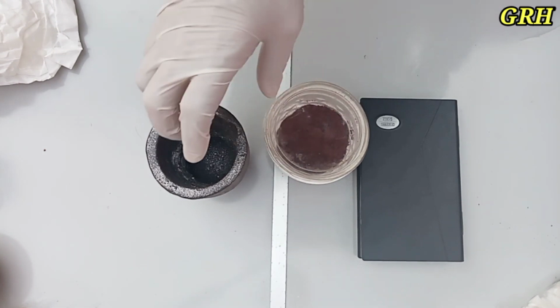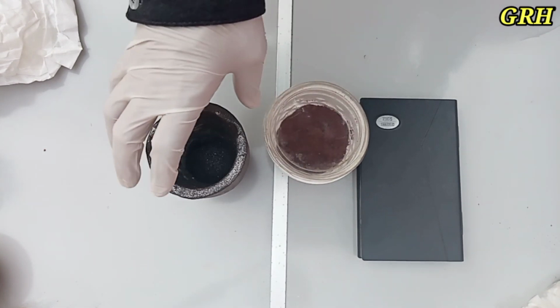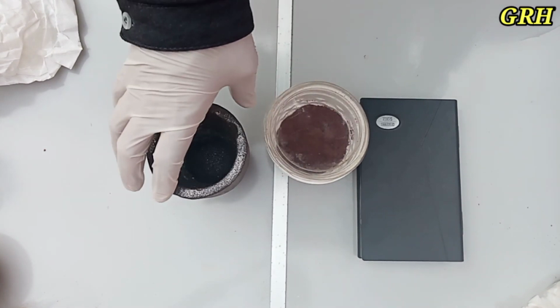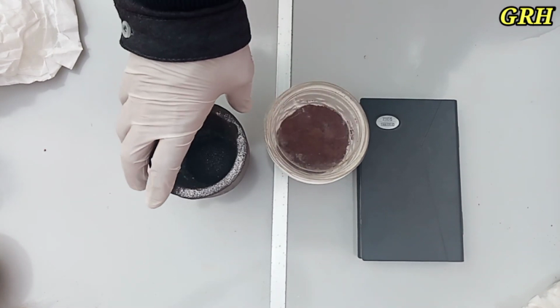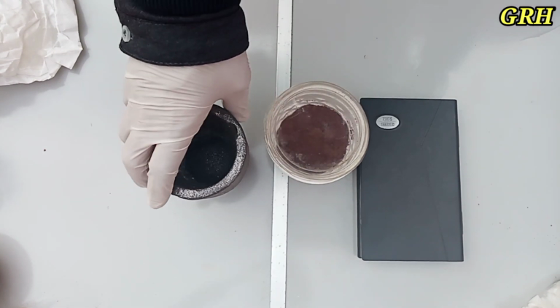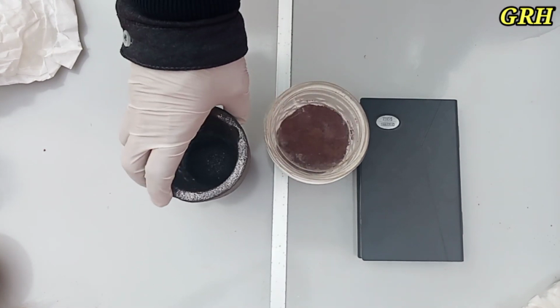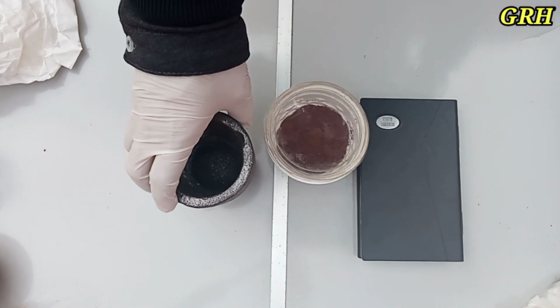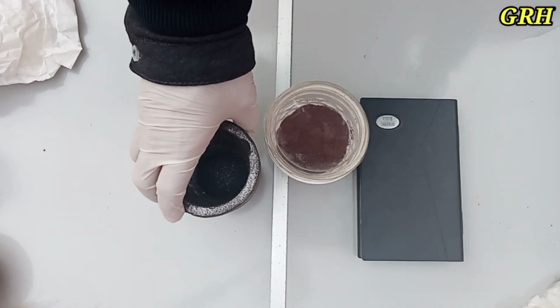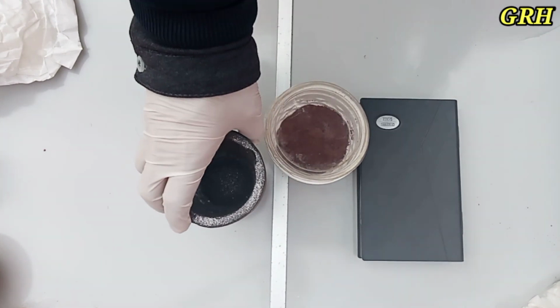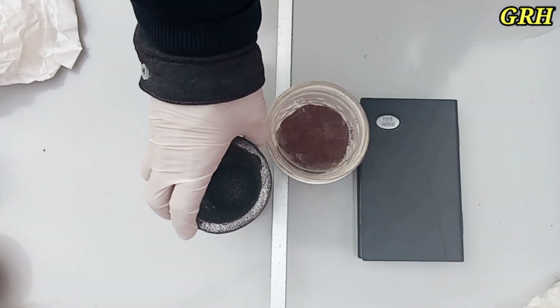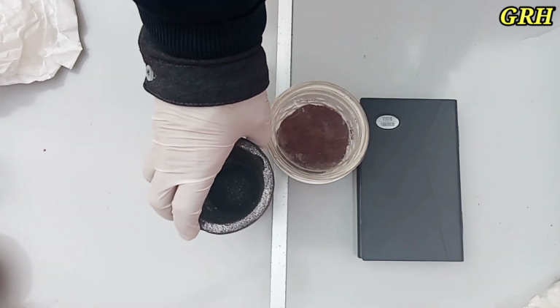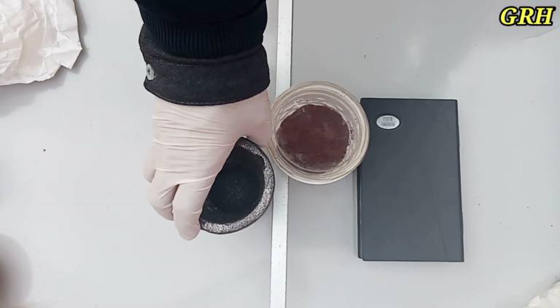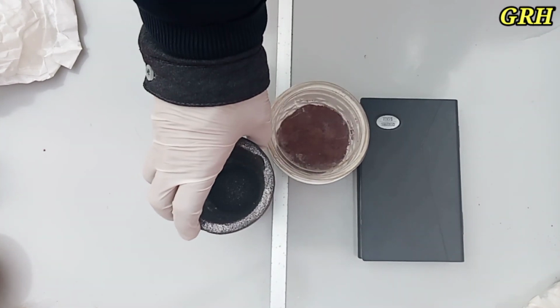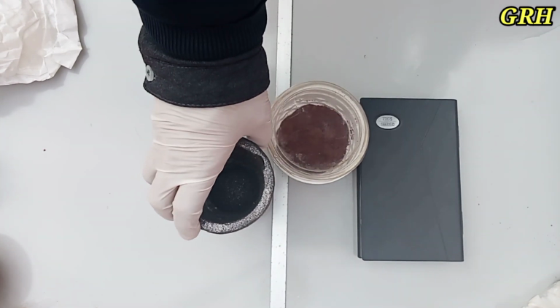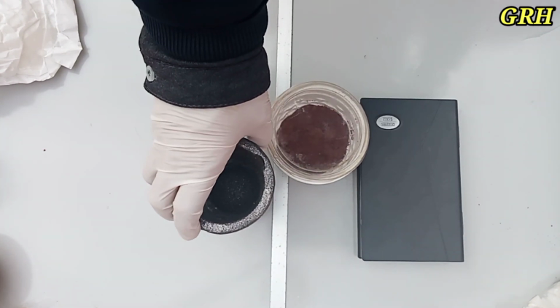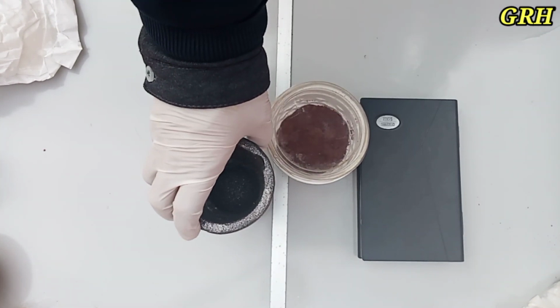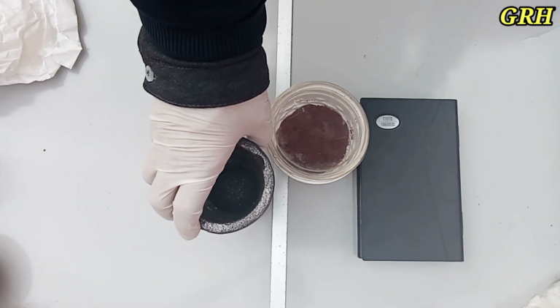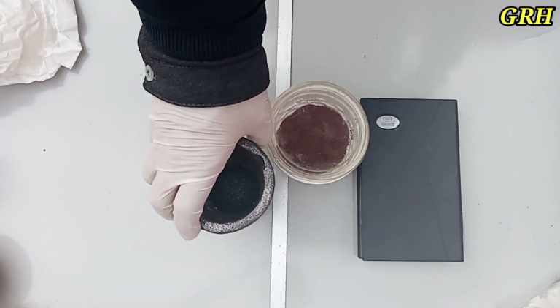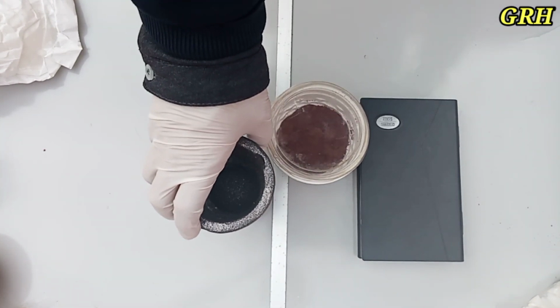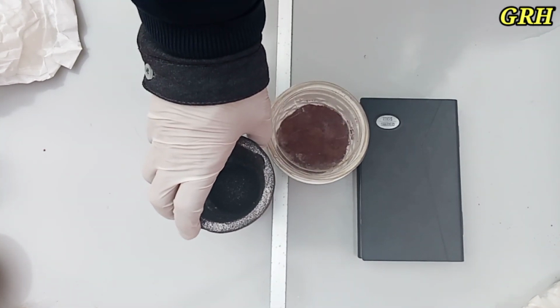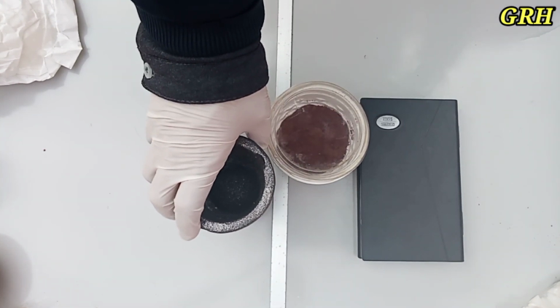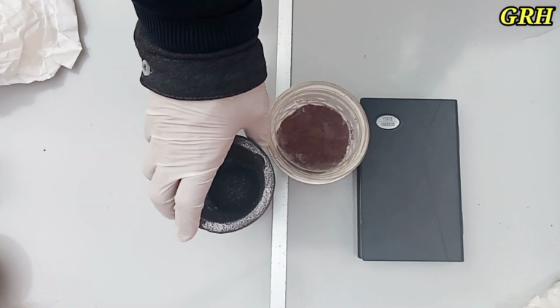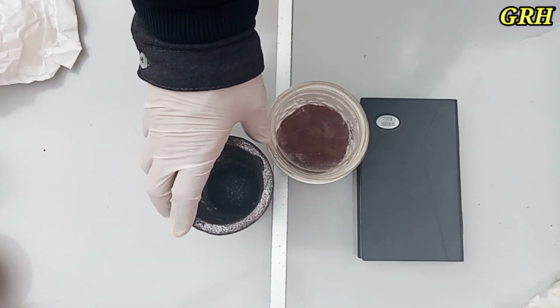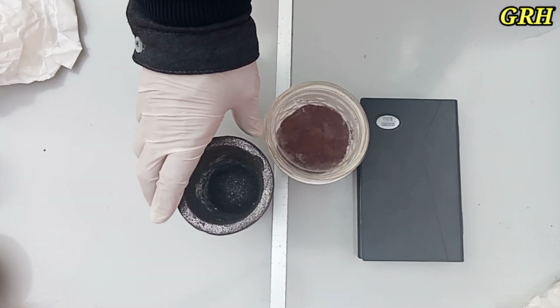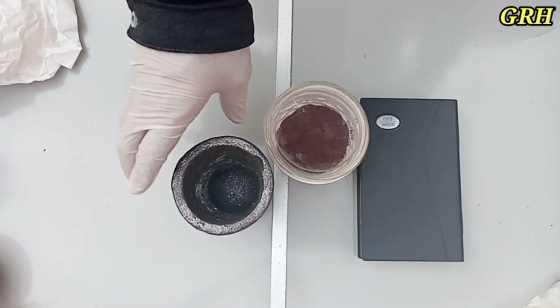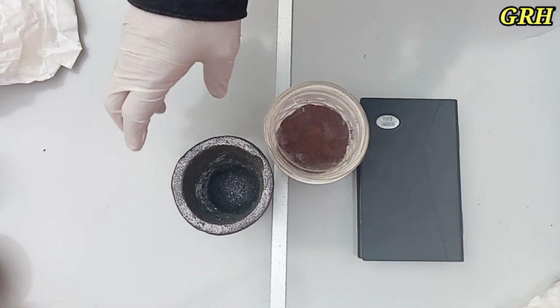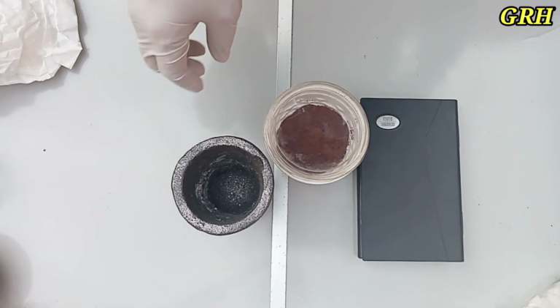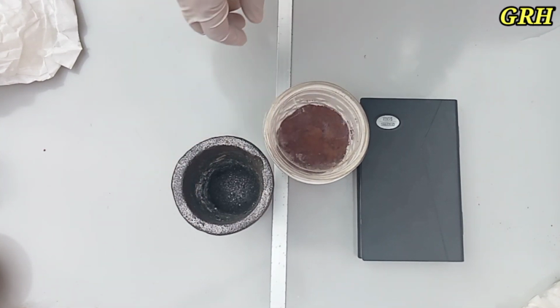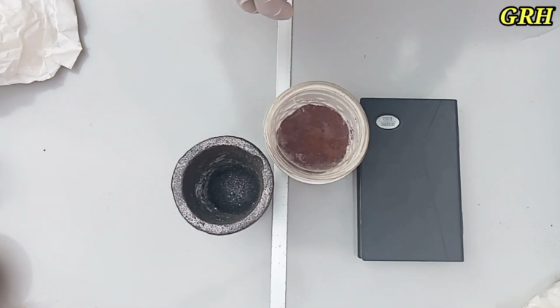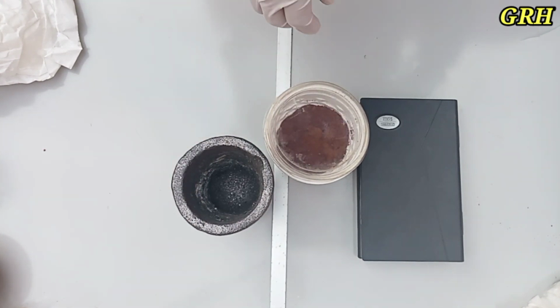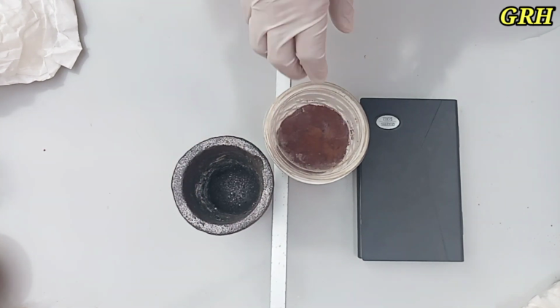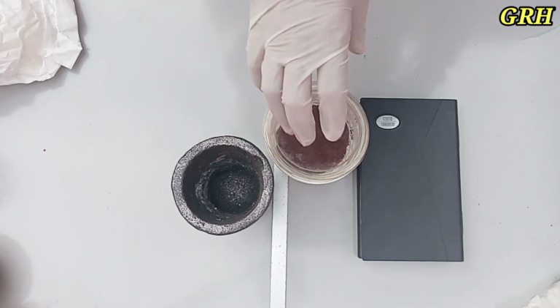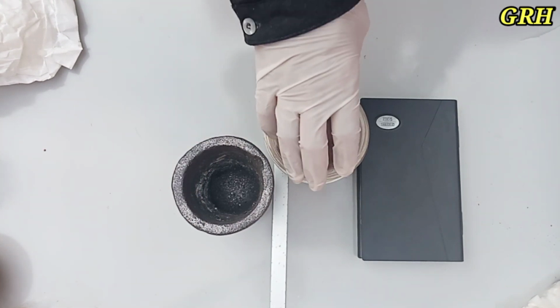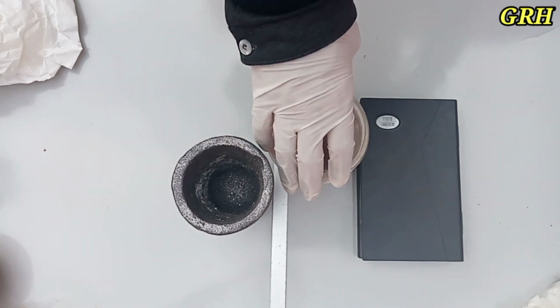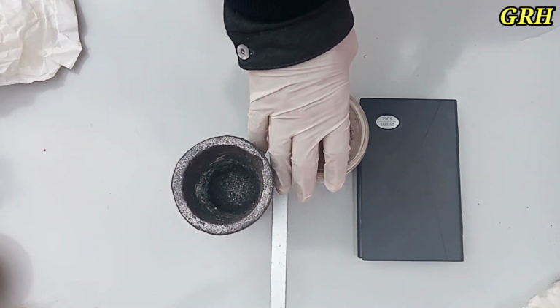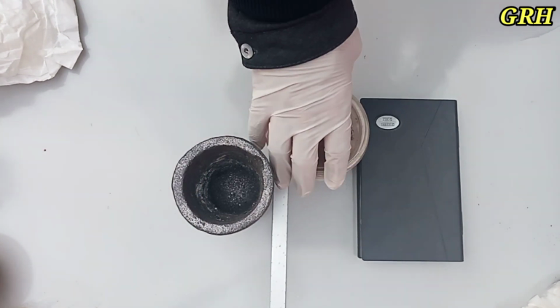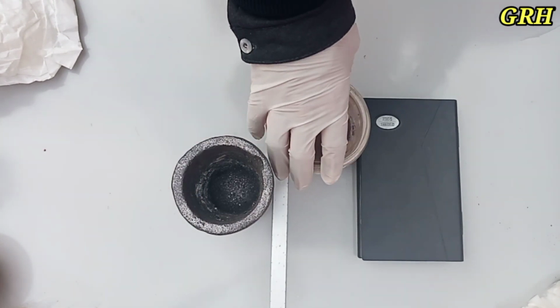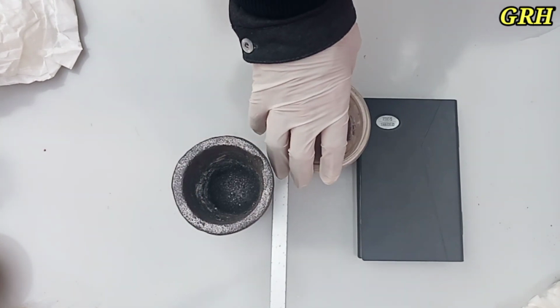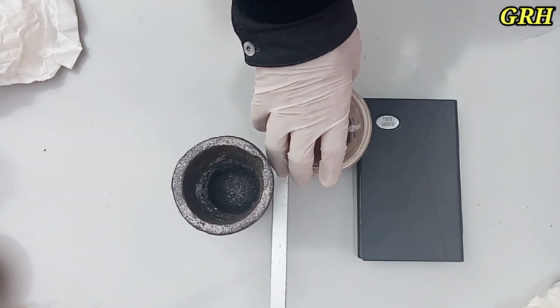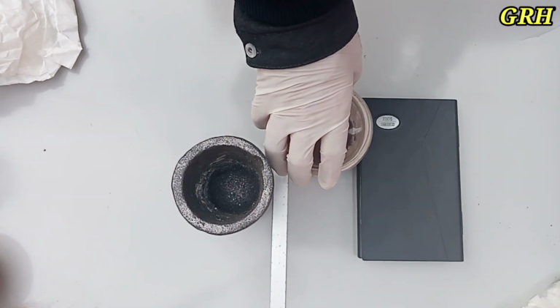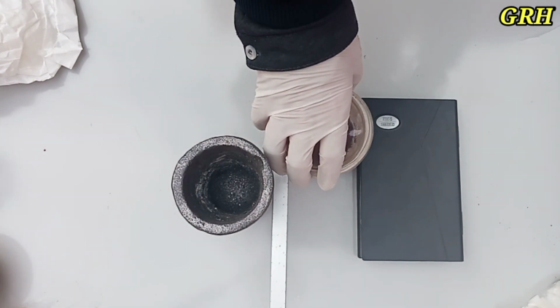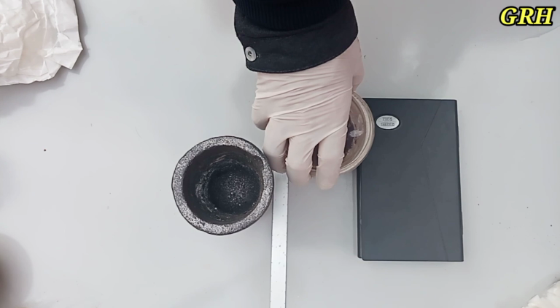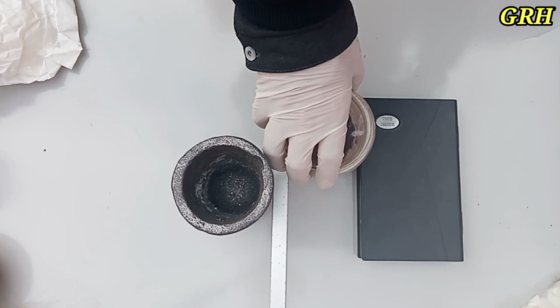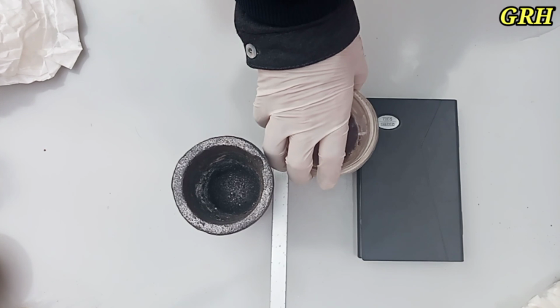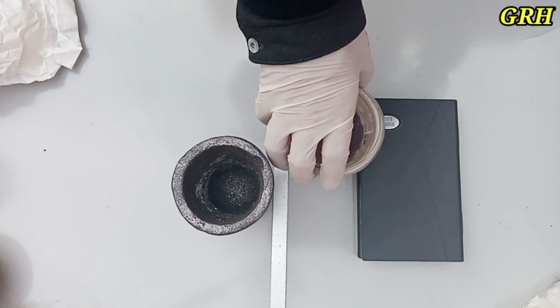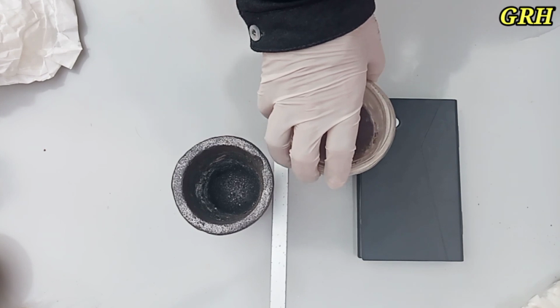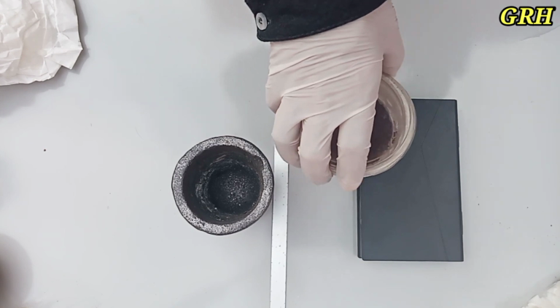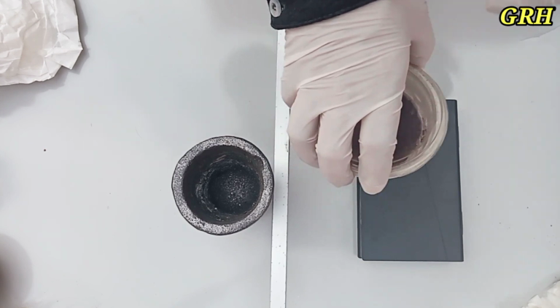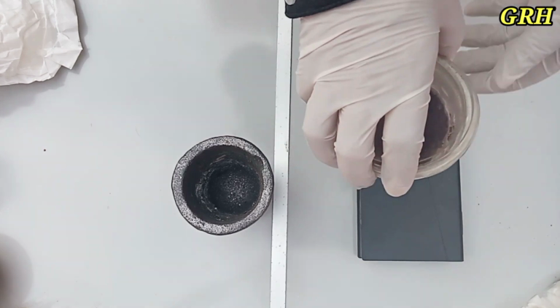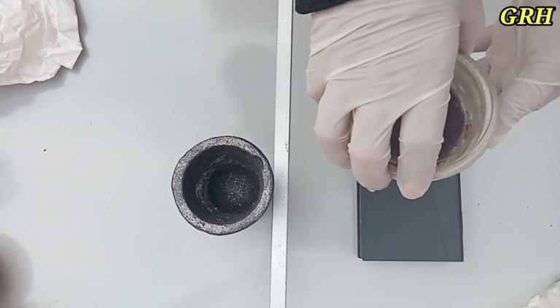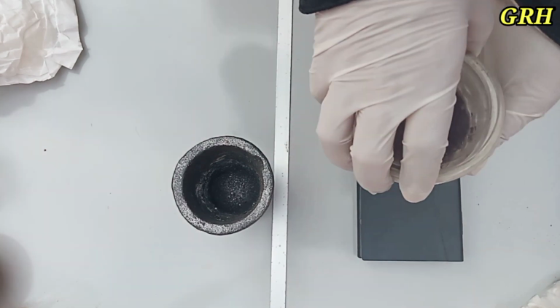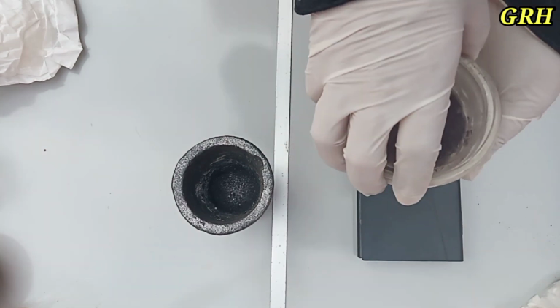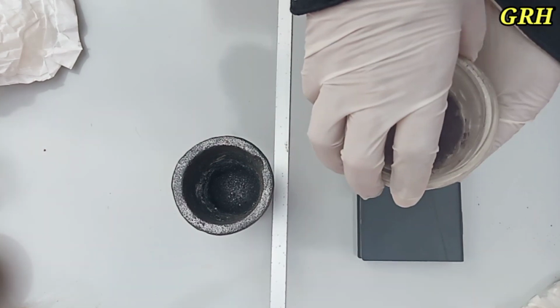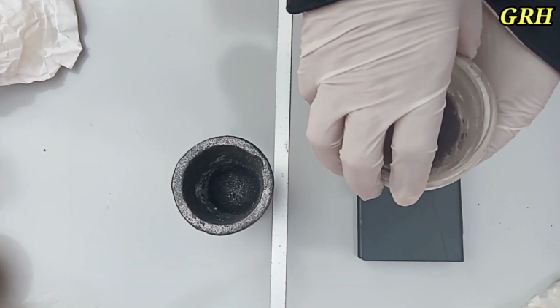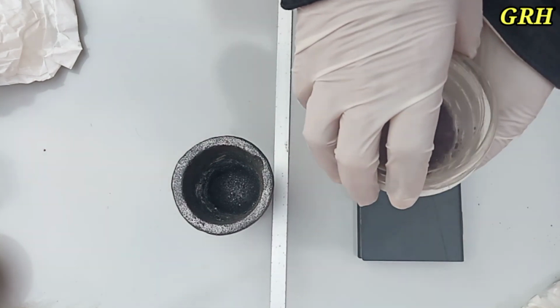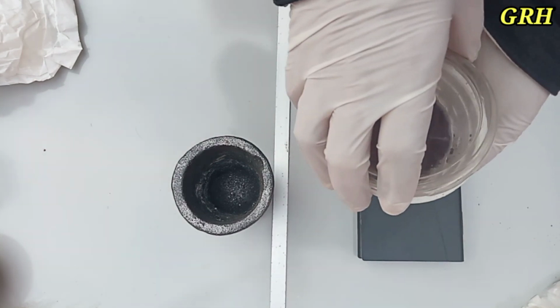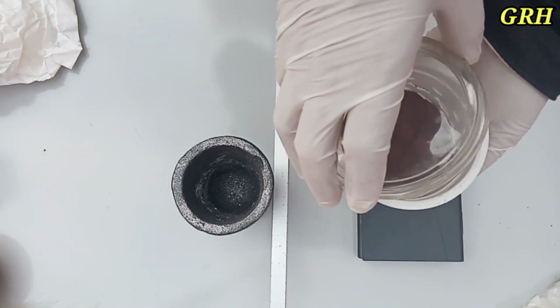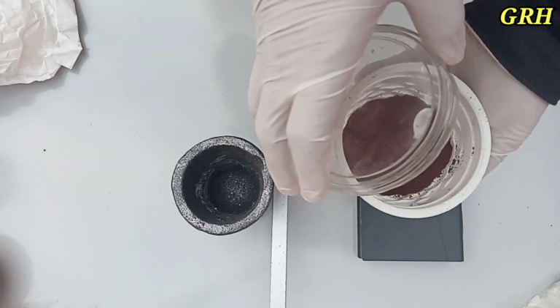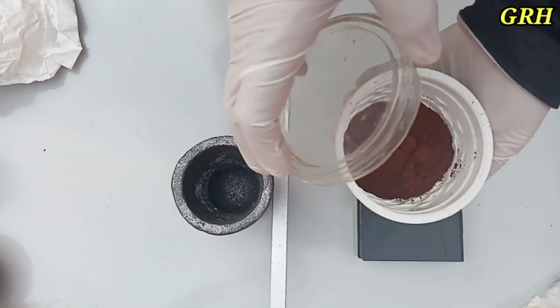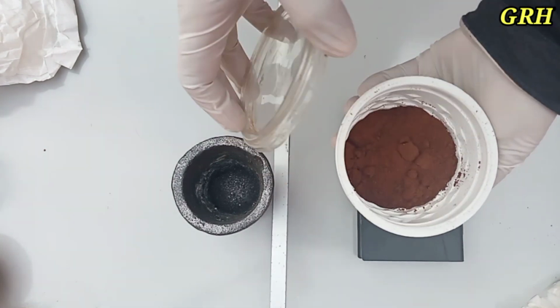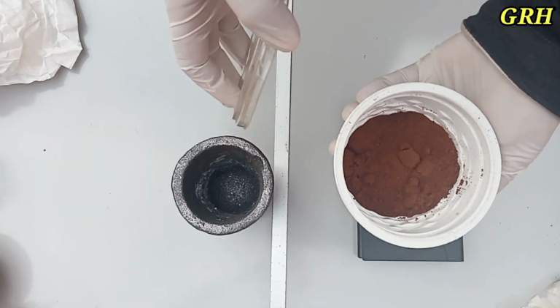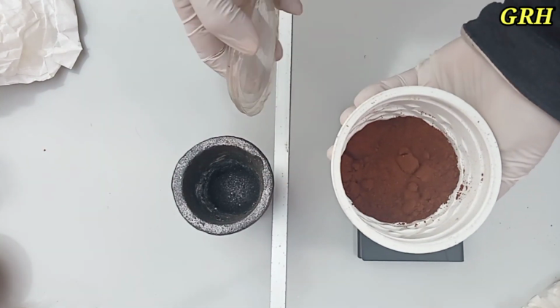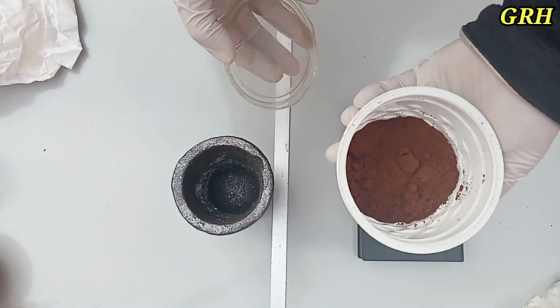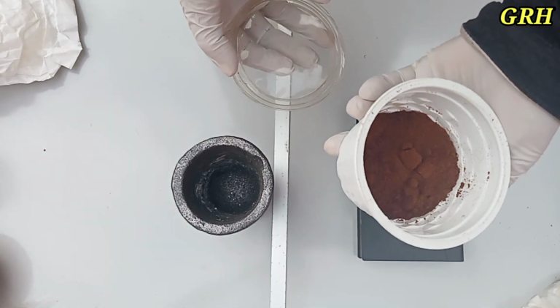Flux is used to remove impurities from gold. The fewer the impurities, the easier it will be to melt the metal and gold dust.